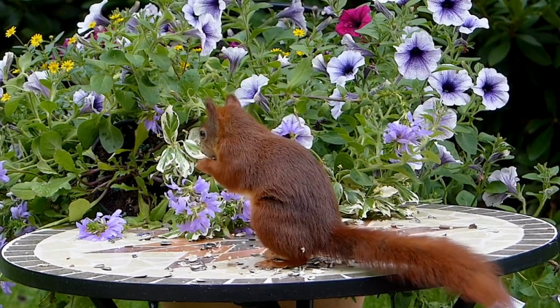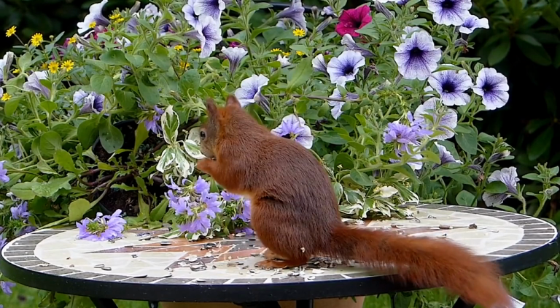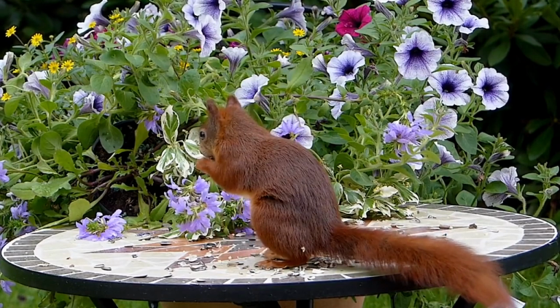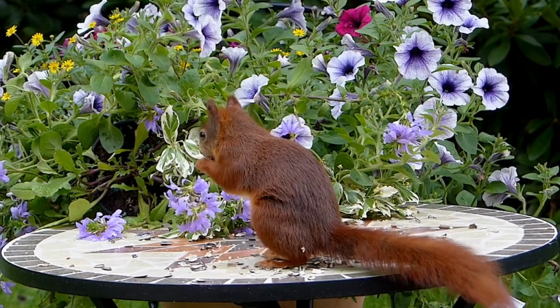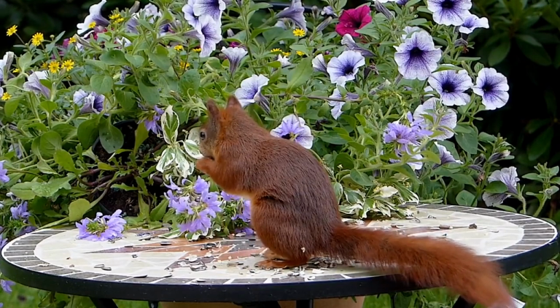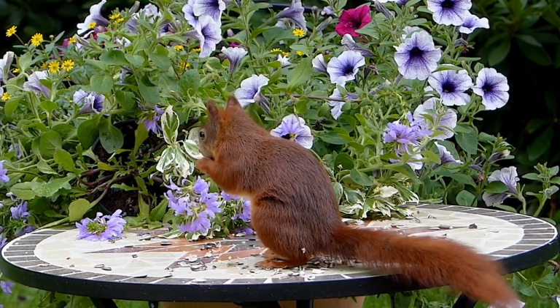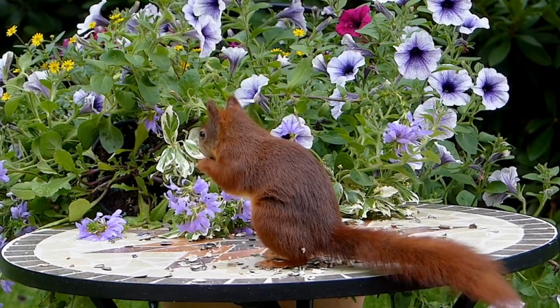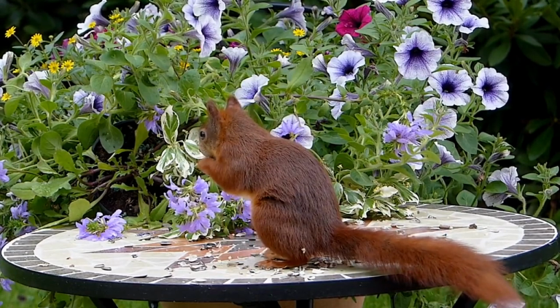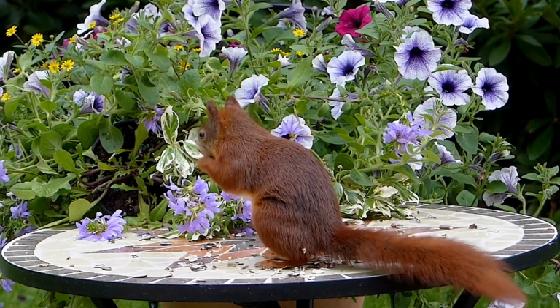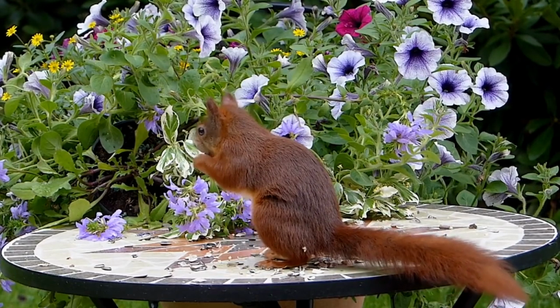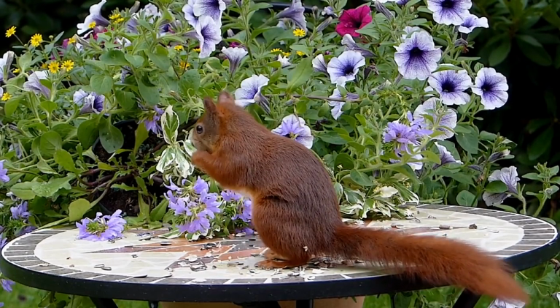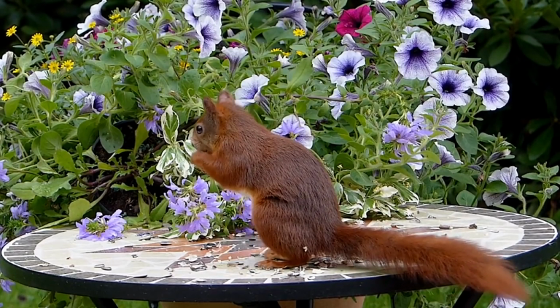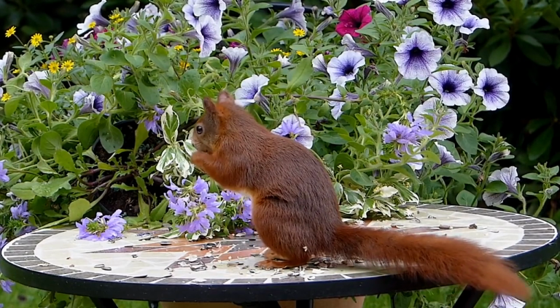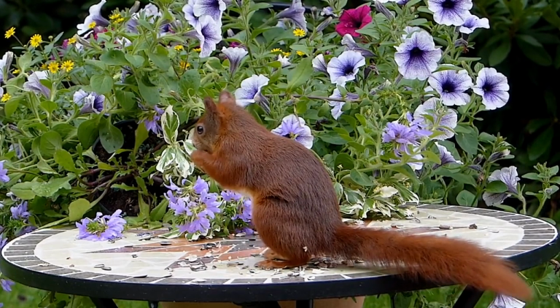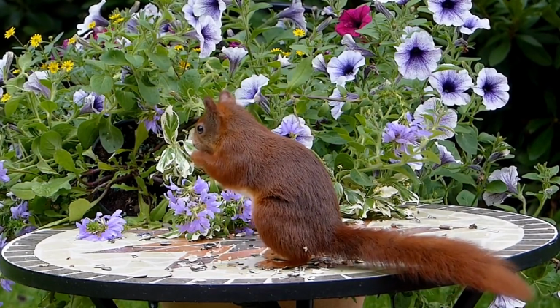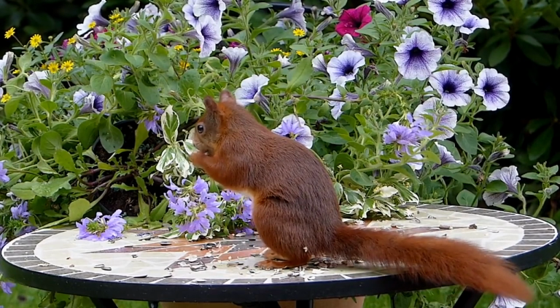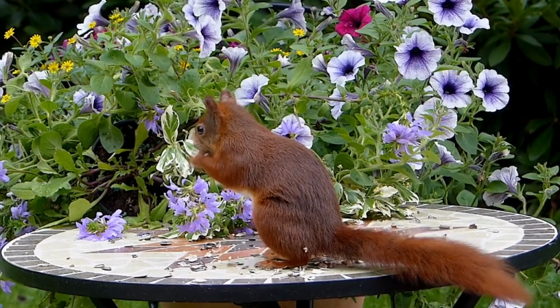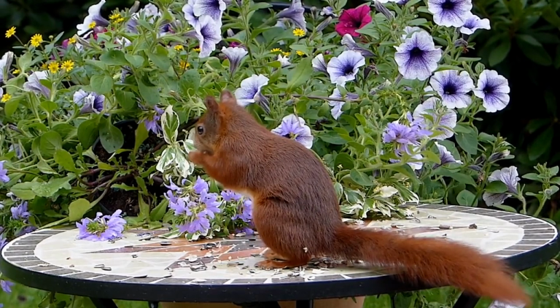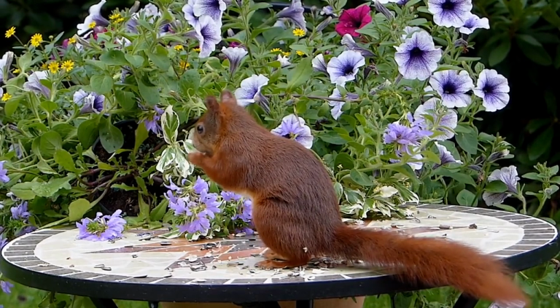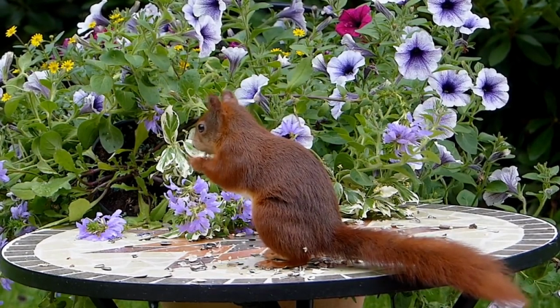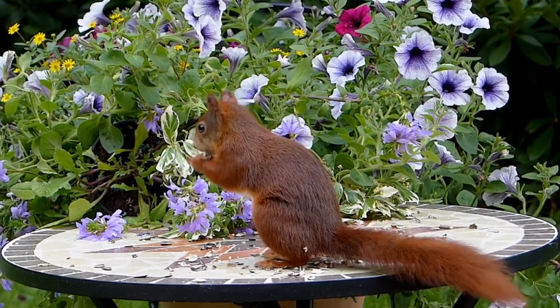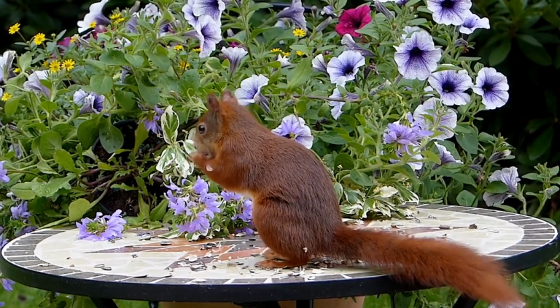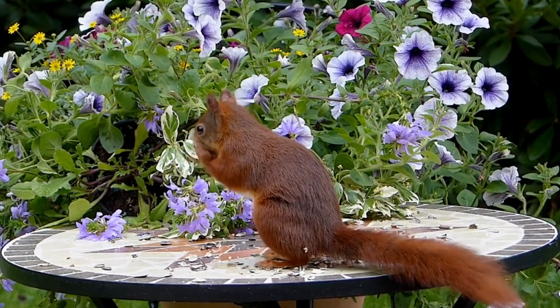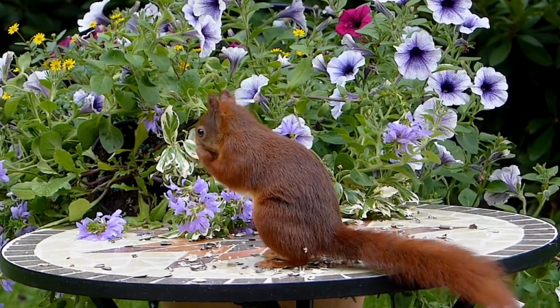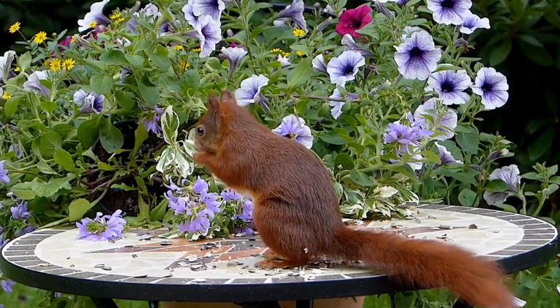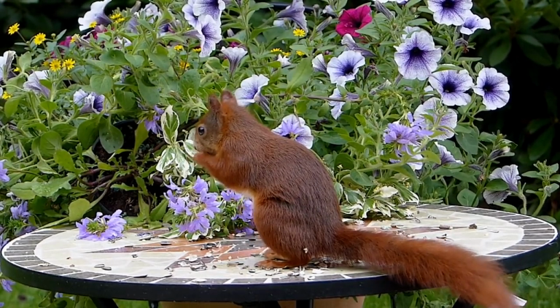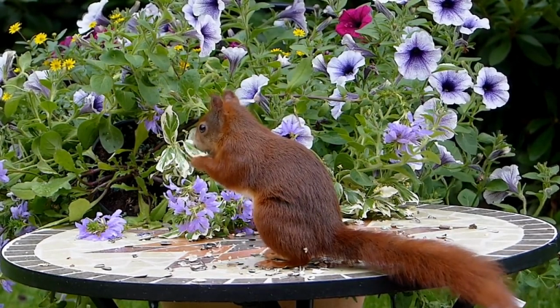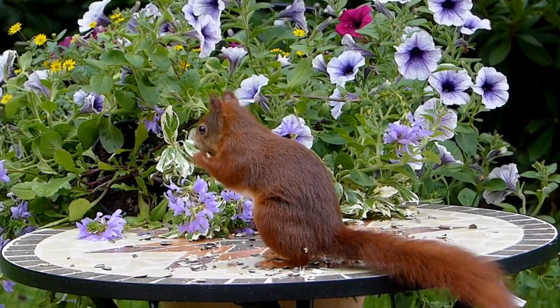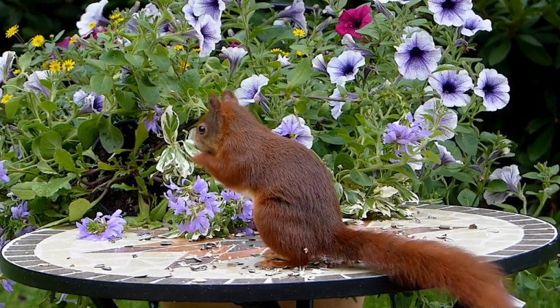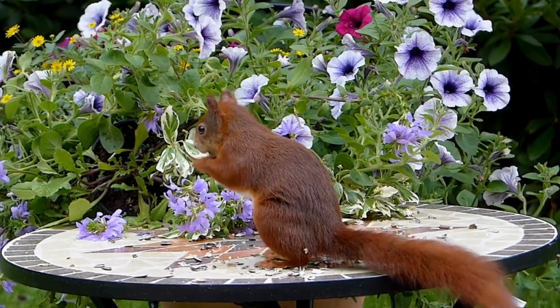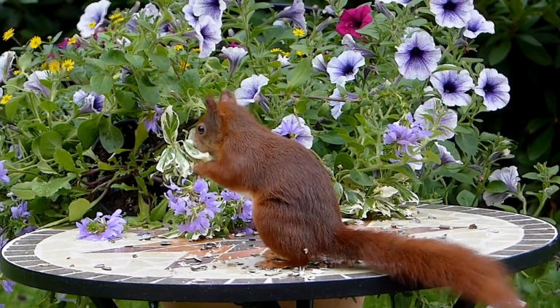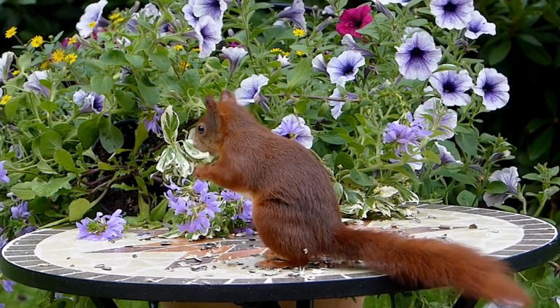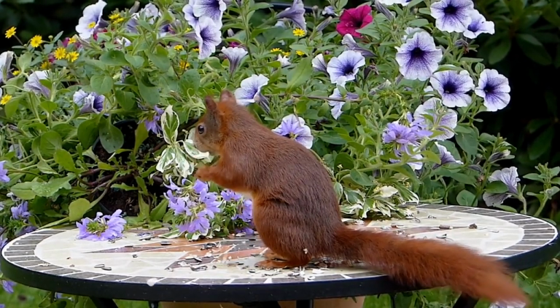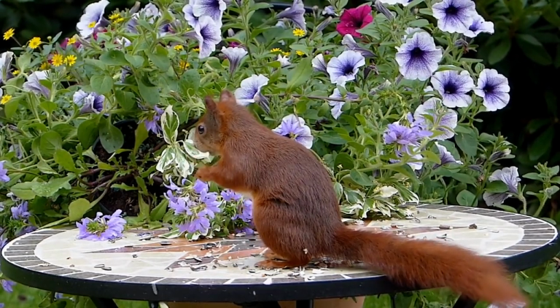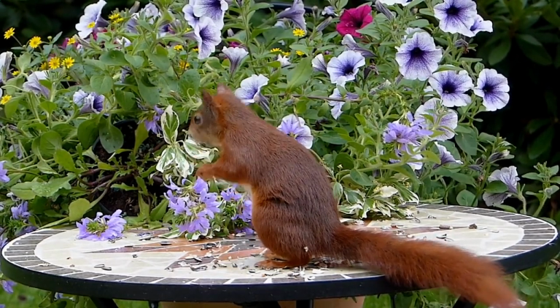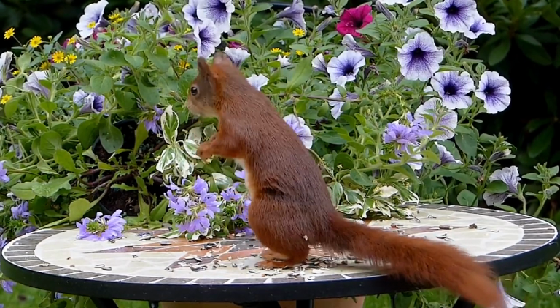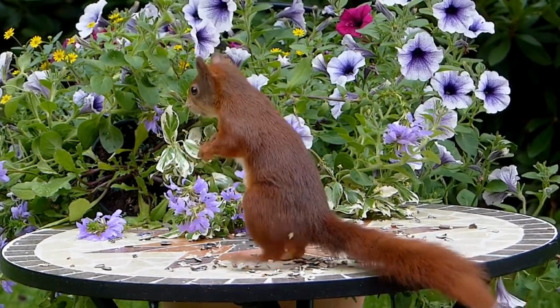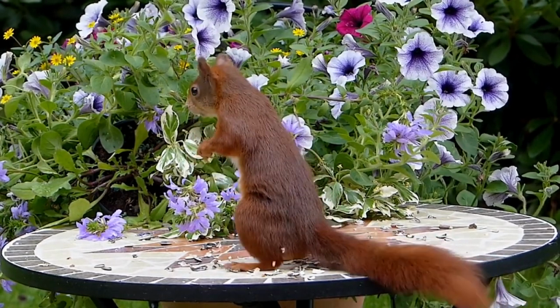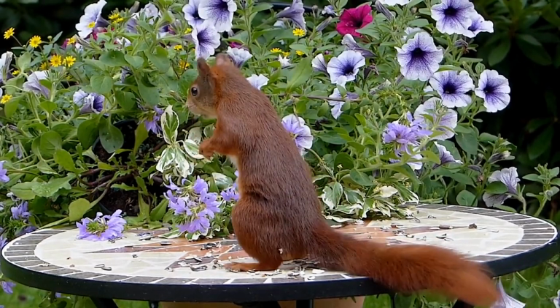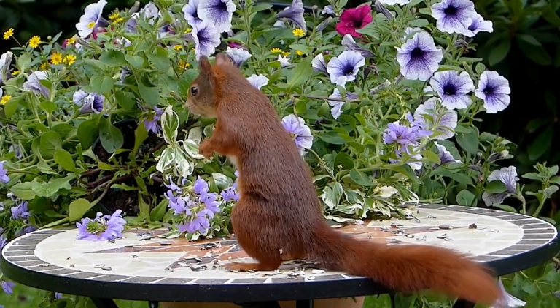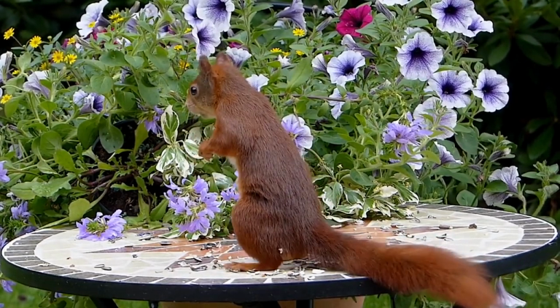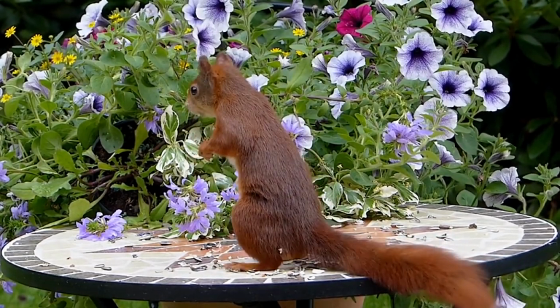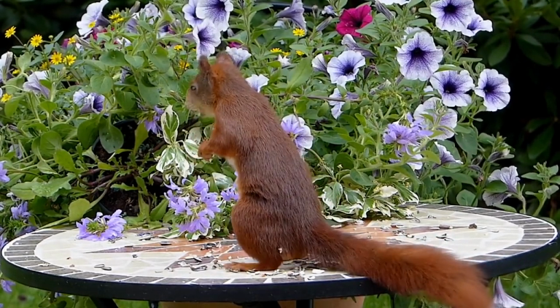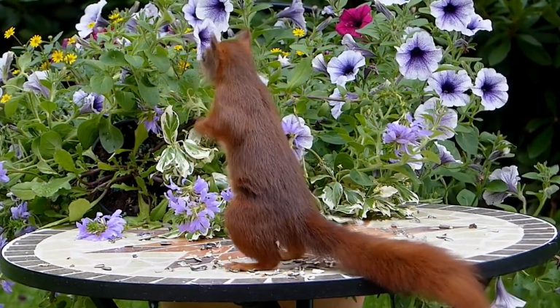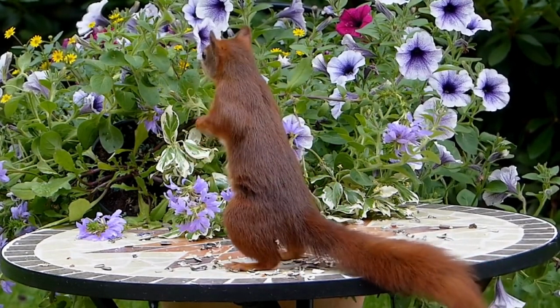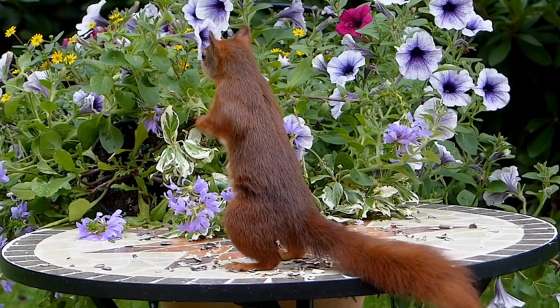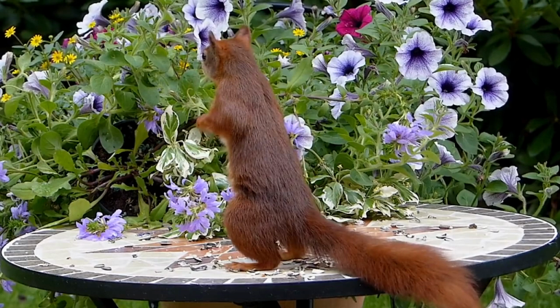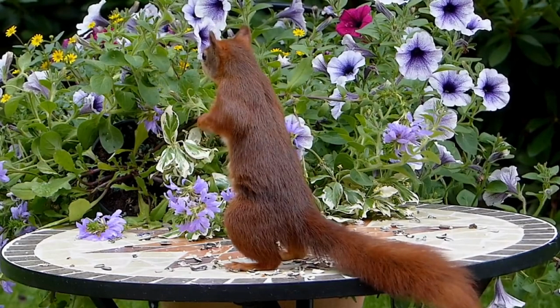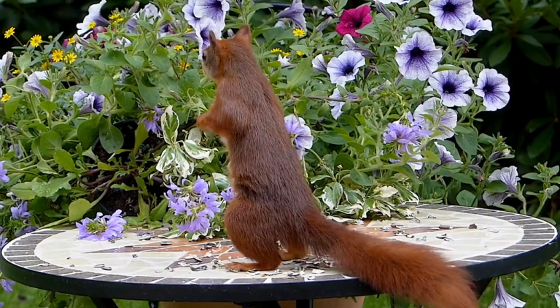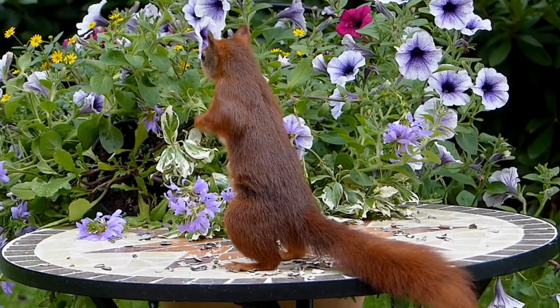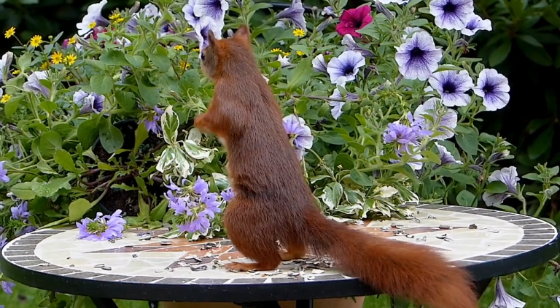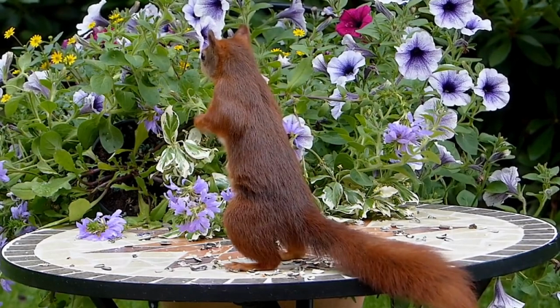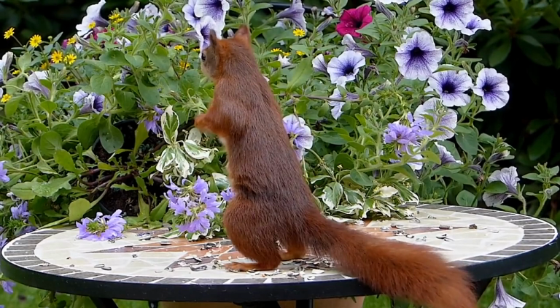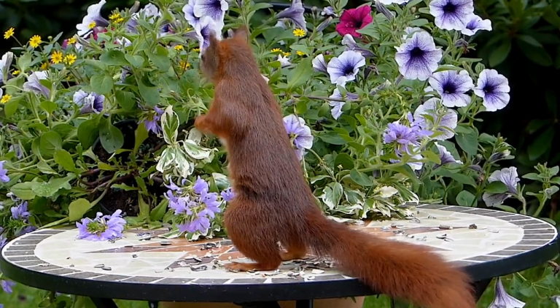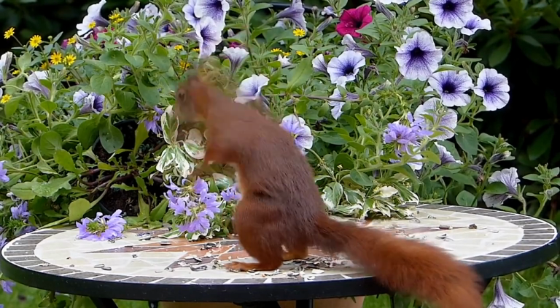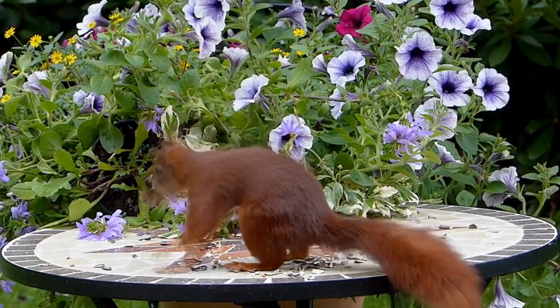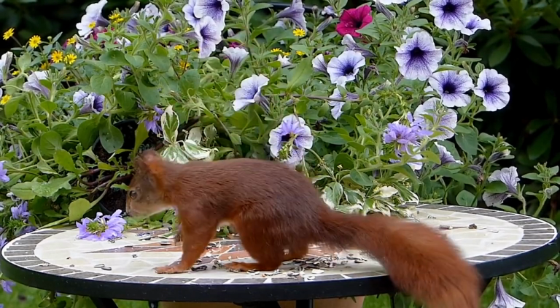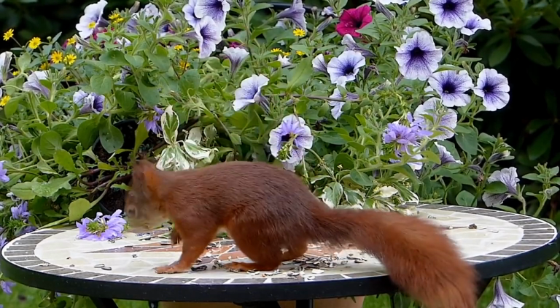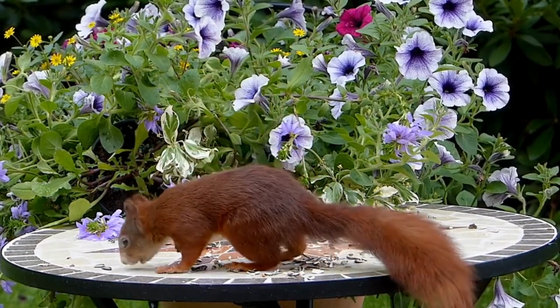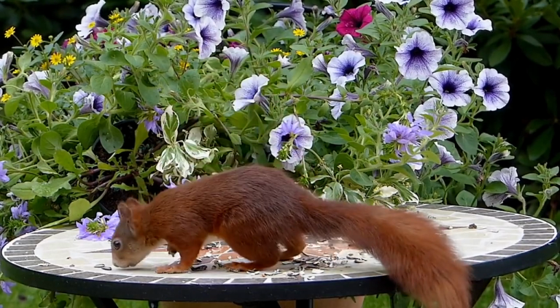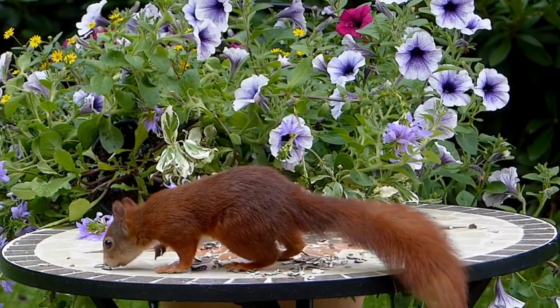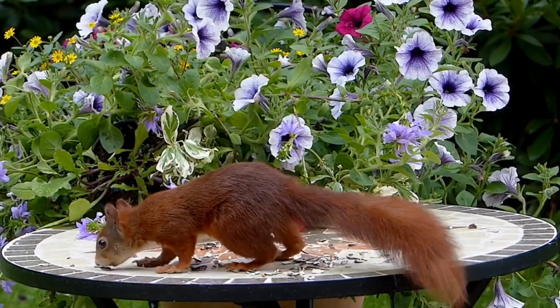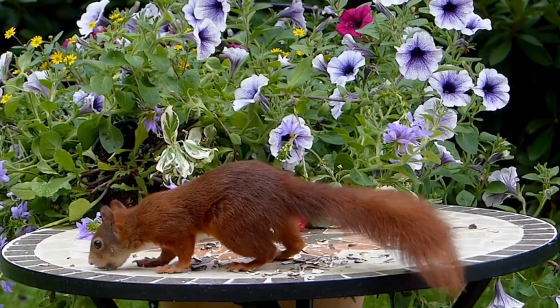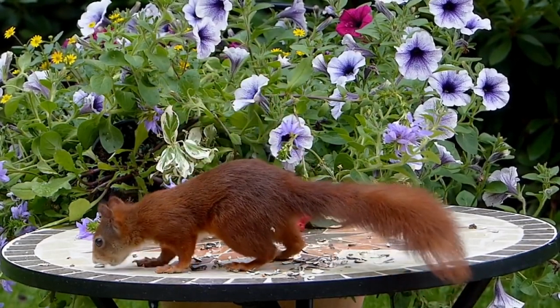If the day is clear and the sky is clear, but the squirrel doesn't come out of the nest, then expect severe frost.